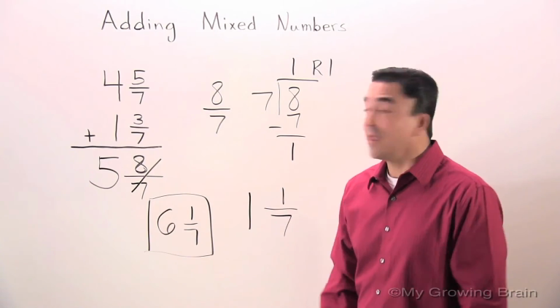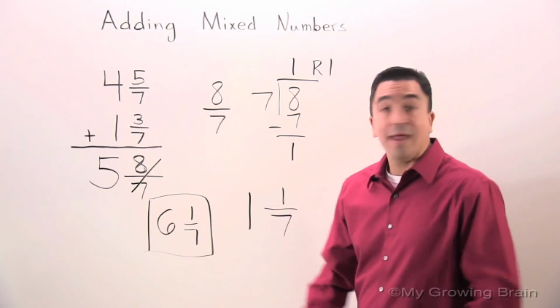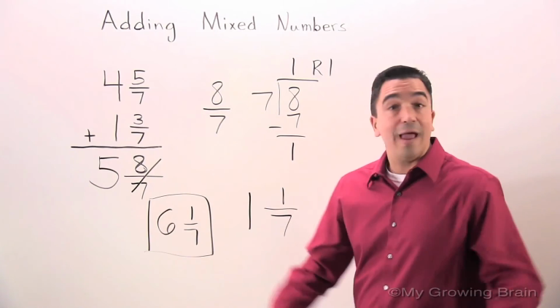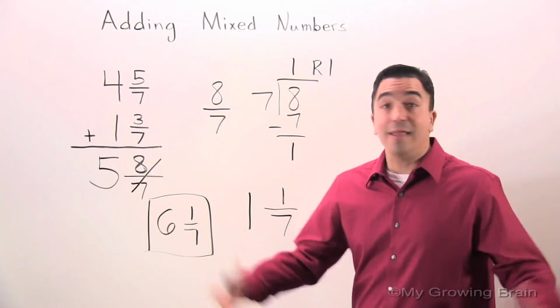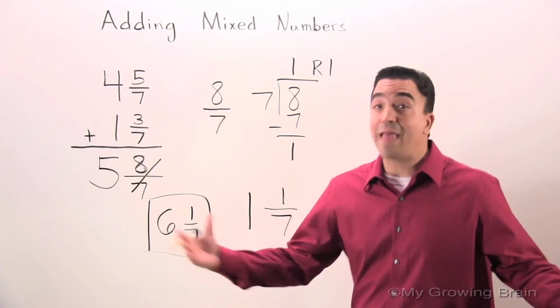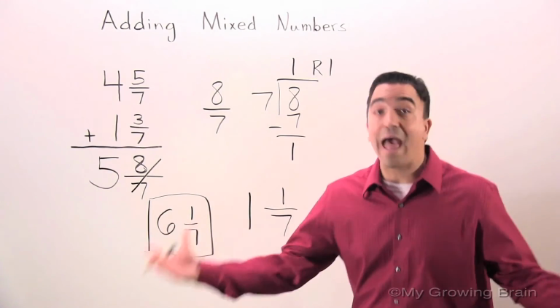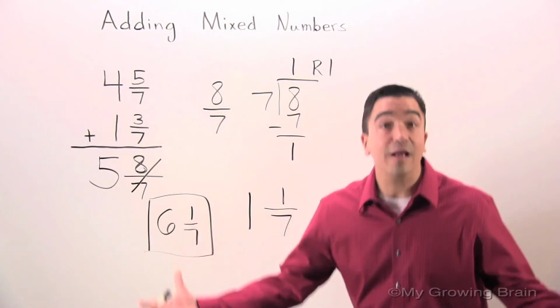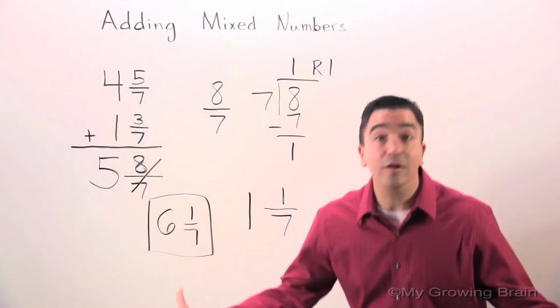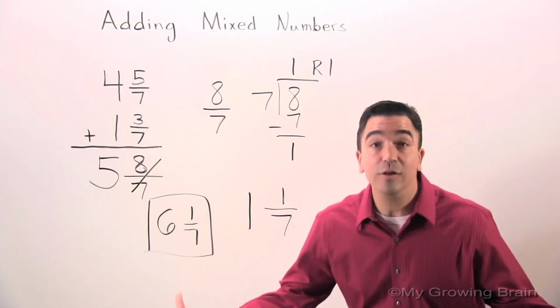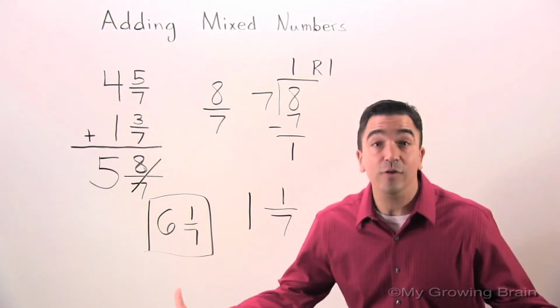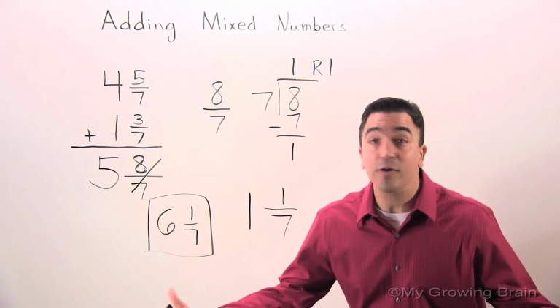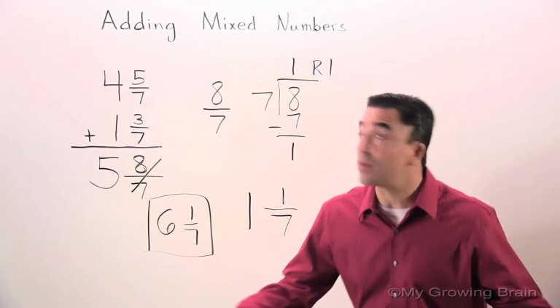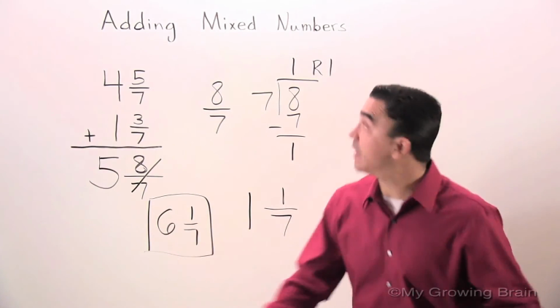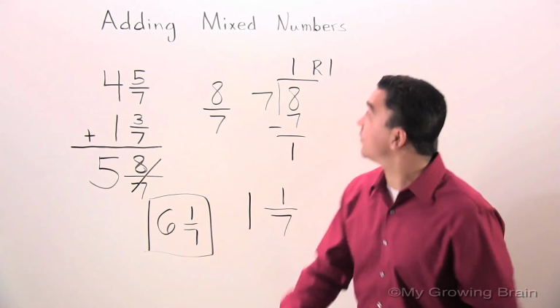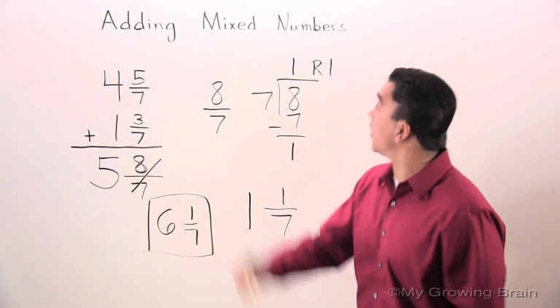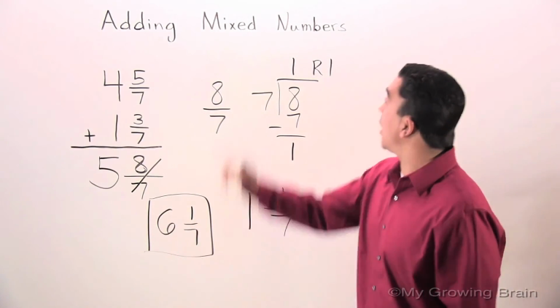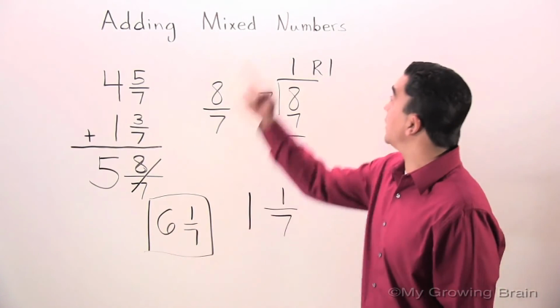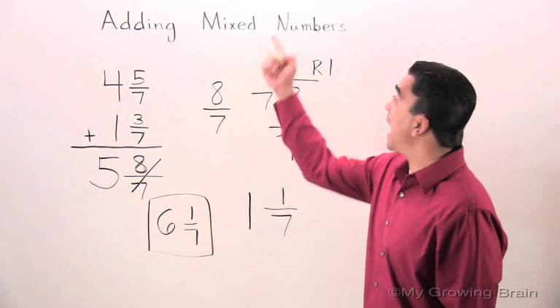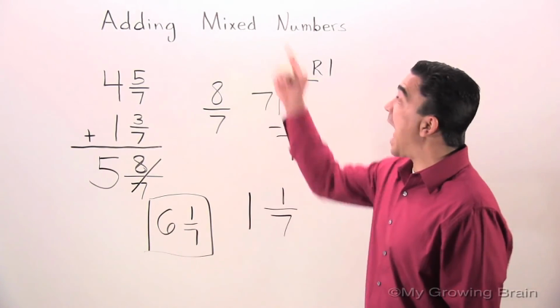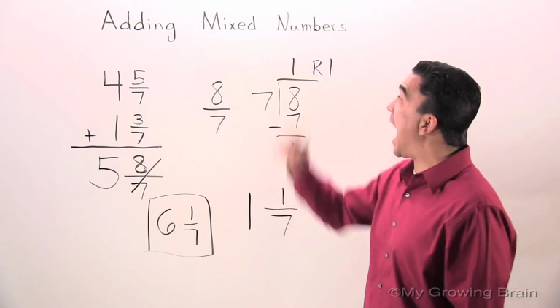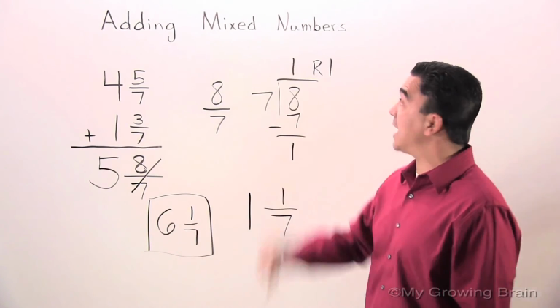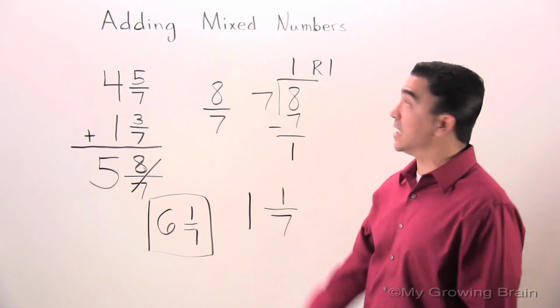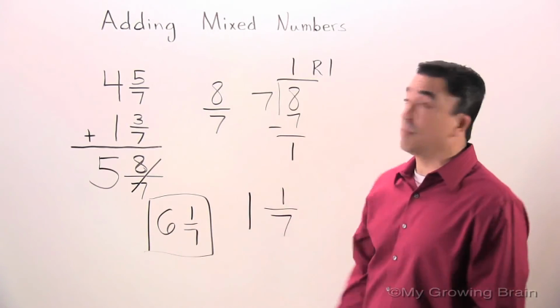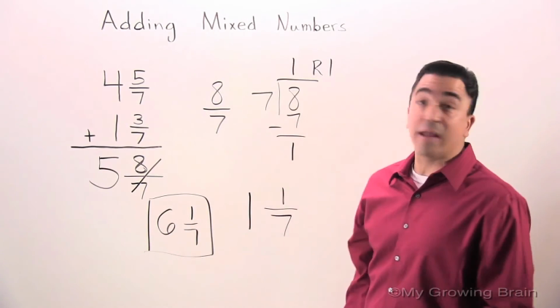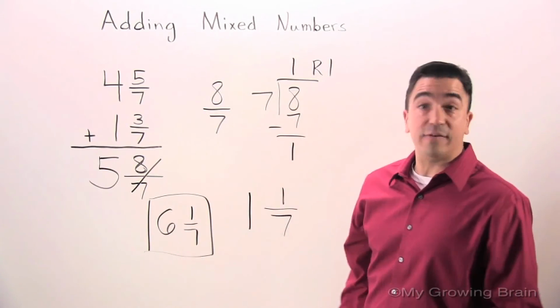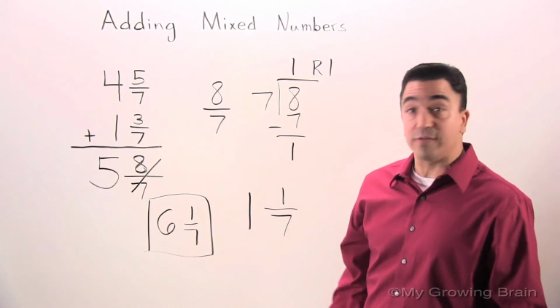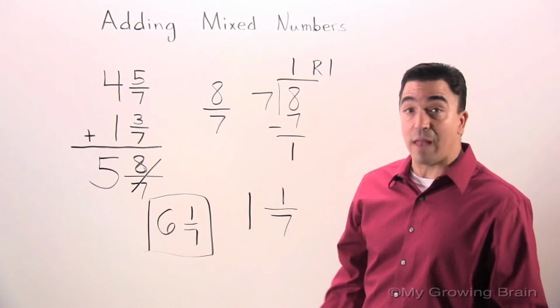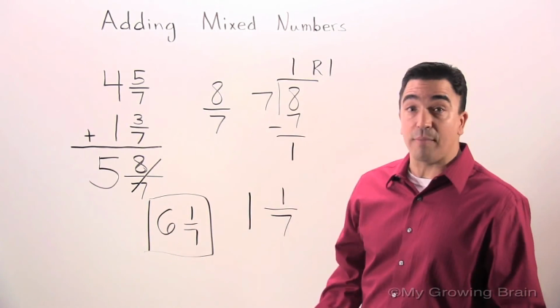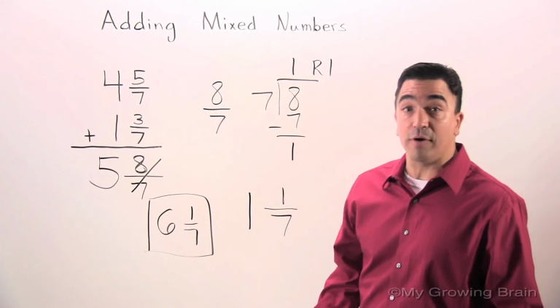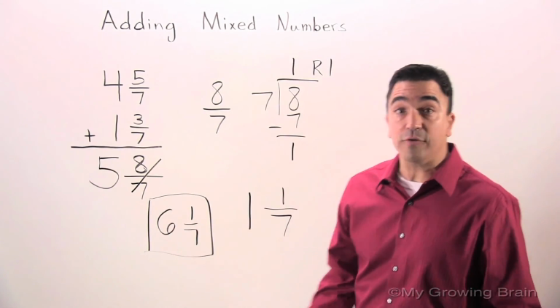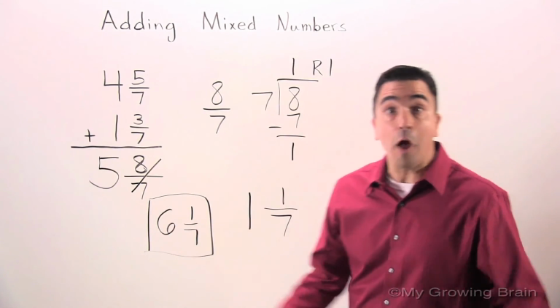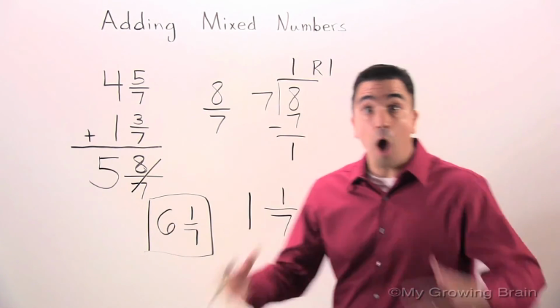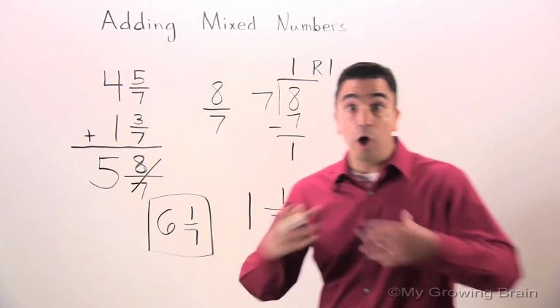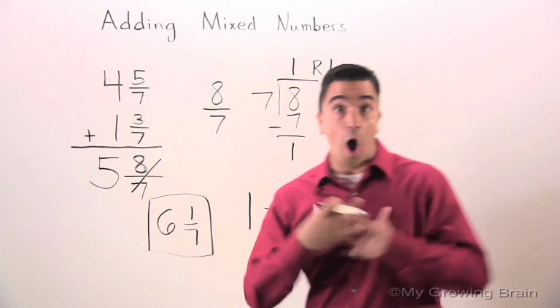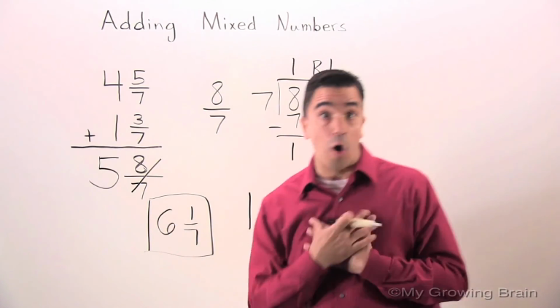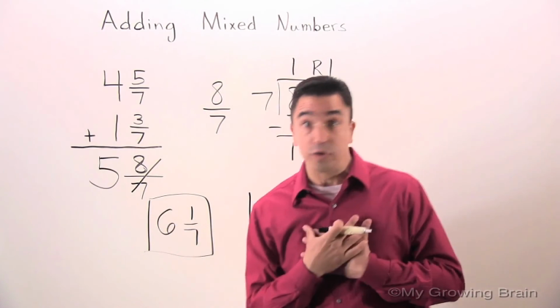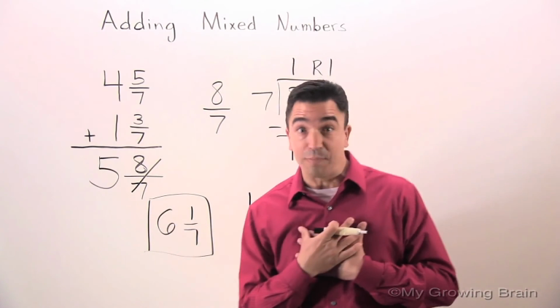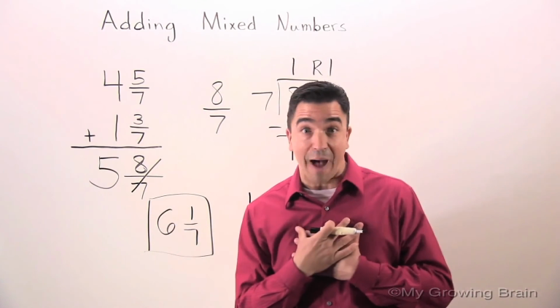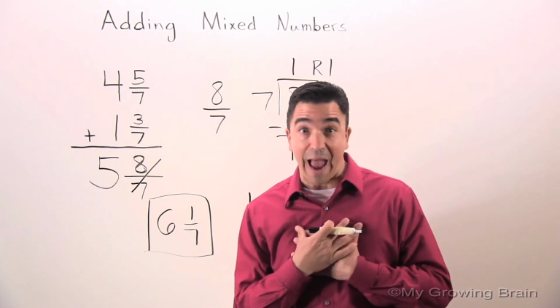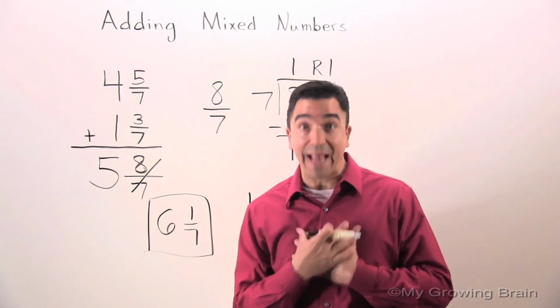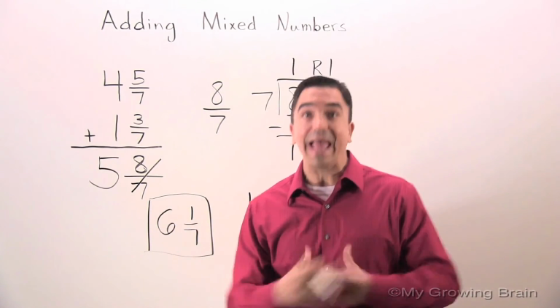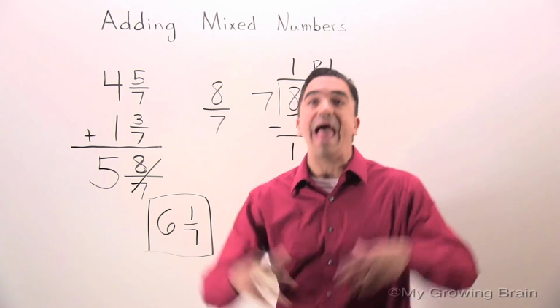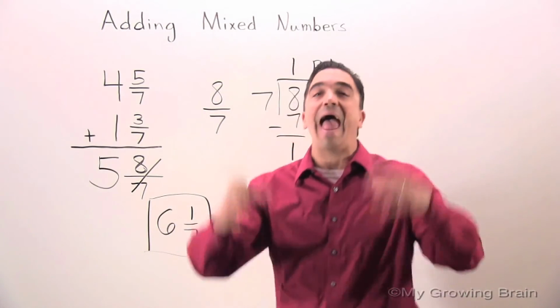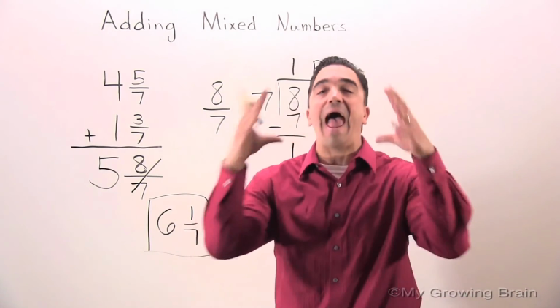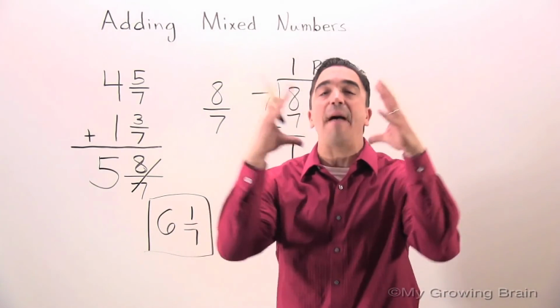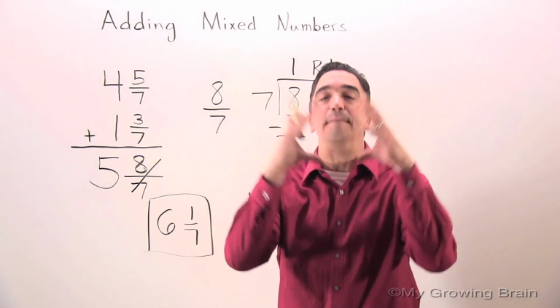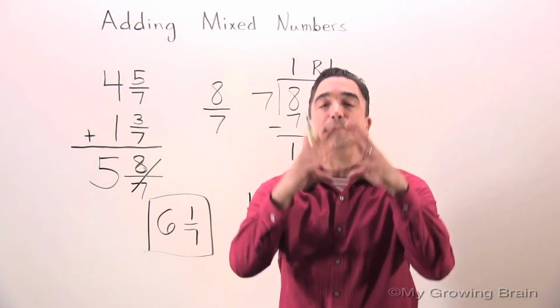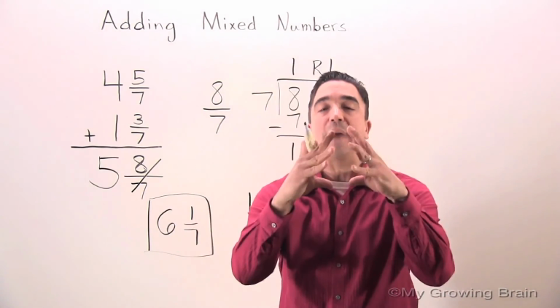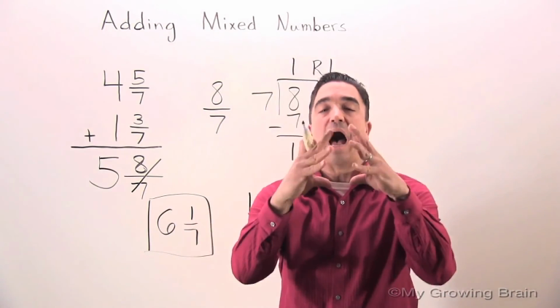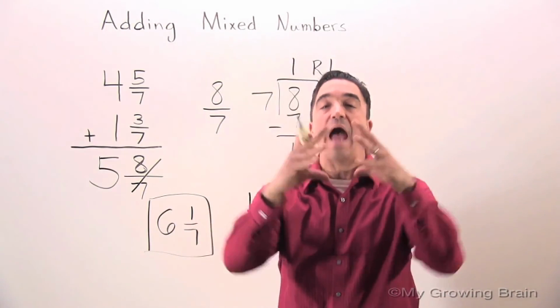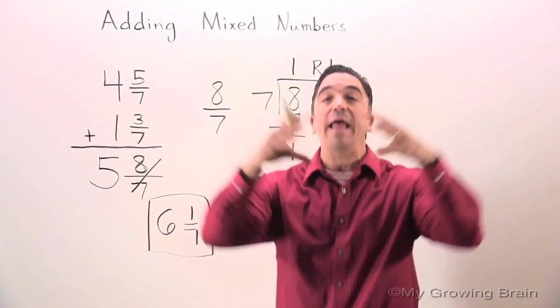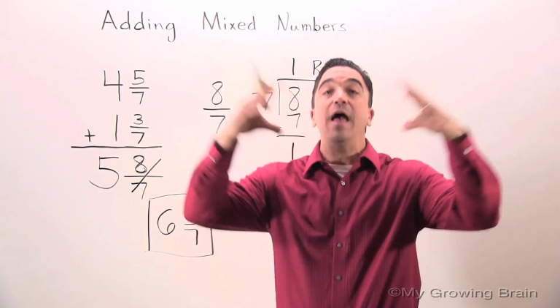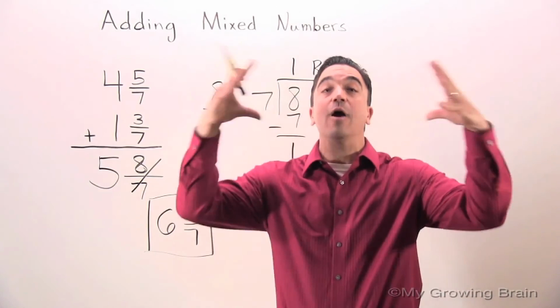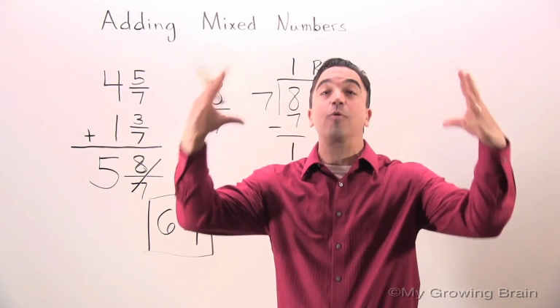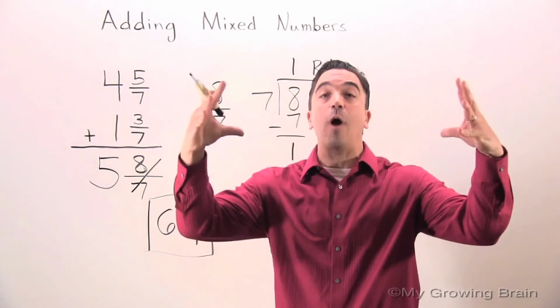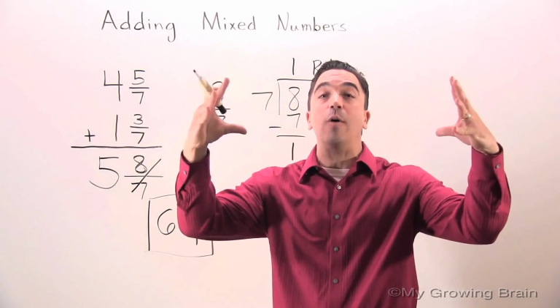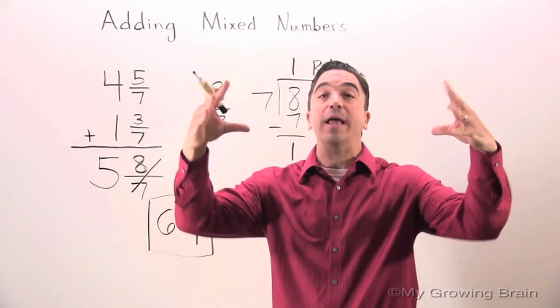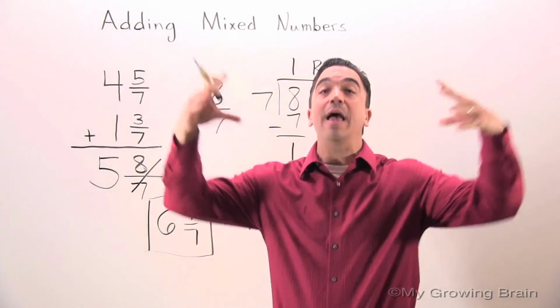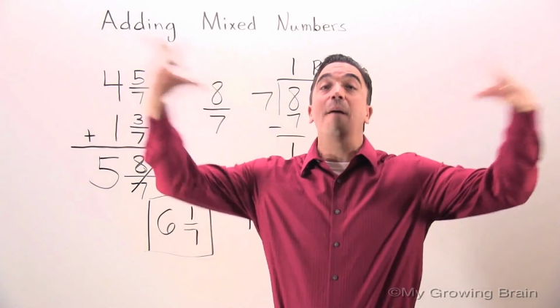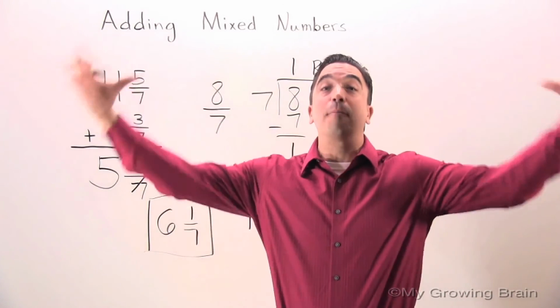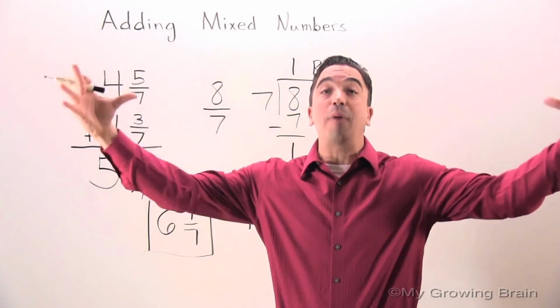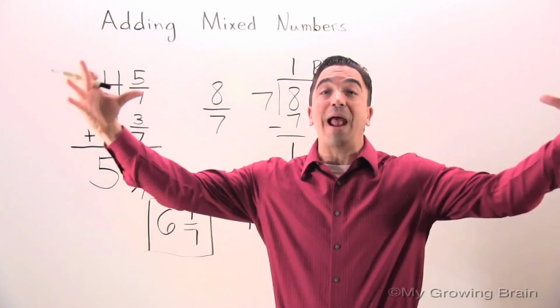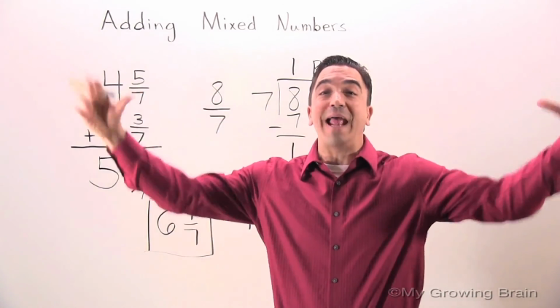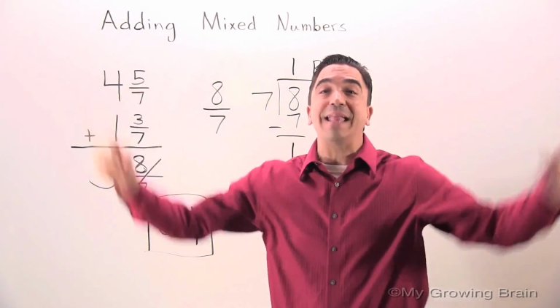And that concludes our lesson on adding mixed numbers. Coach Mike at My Growing Brain — challenge yourself!